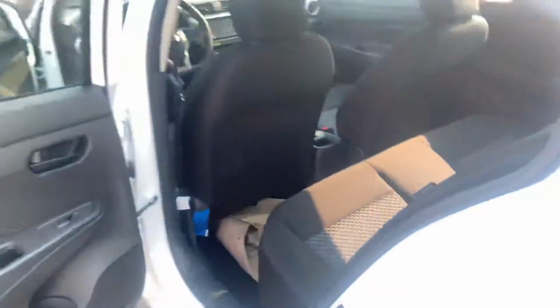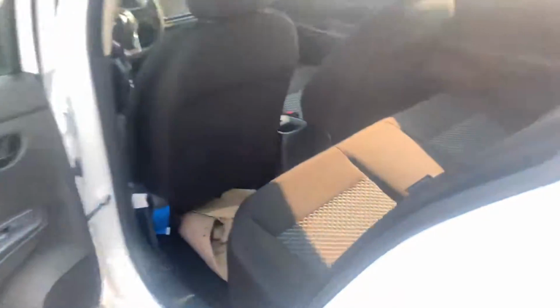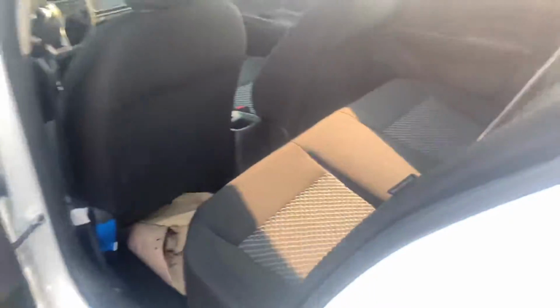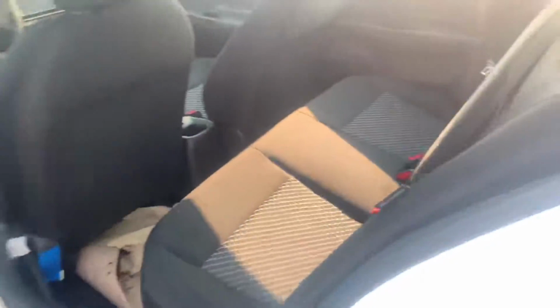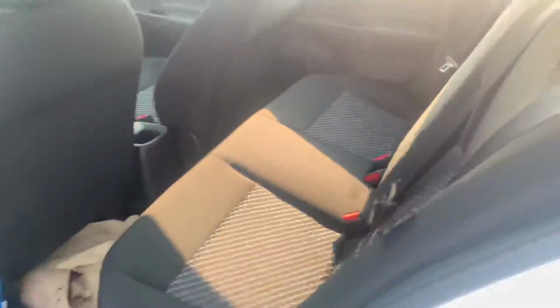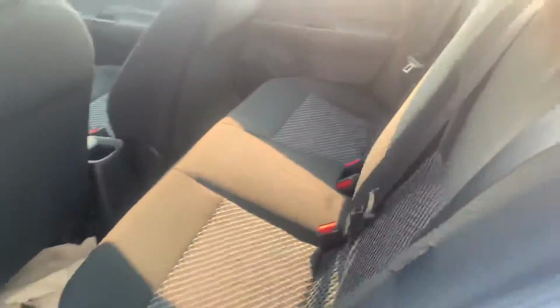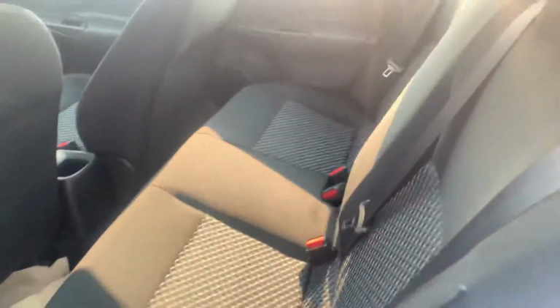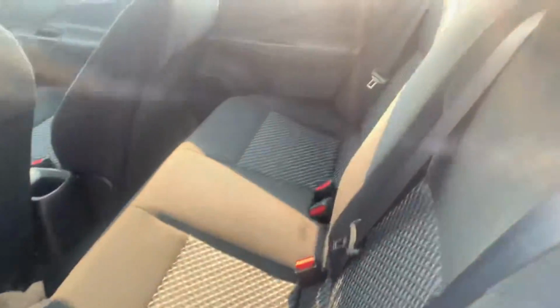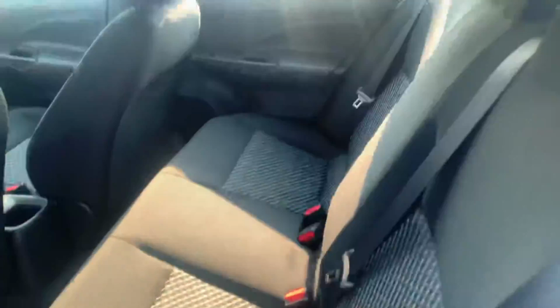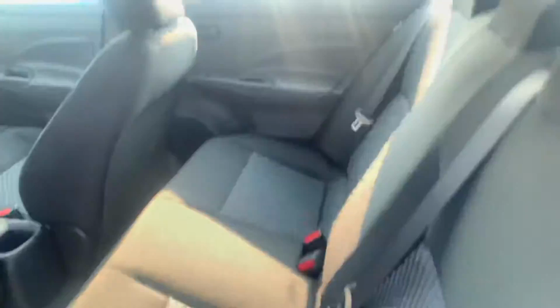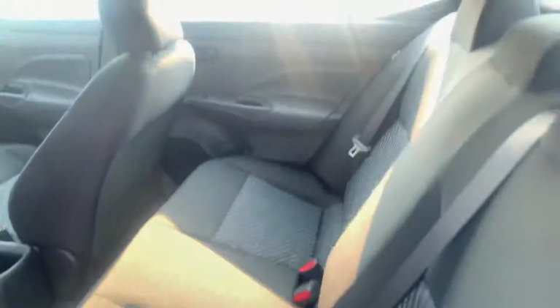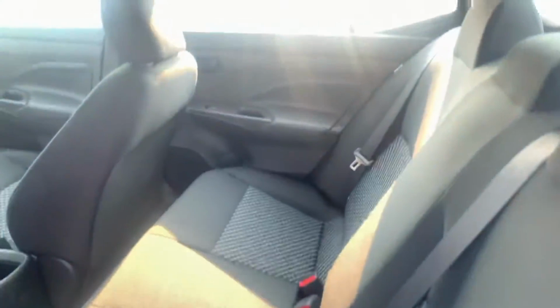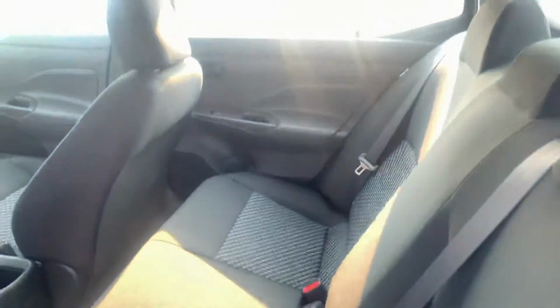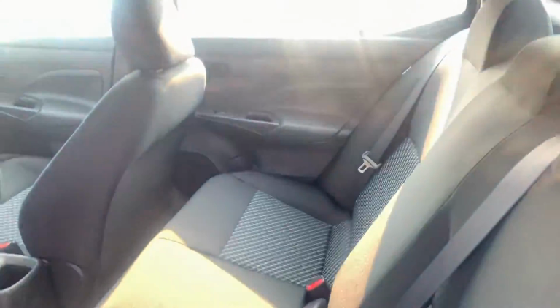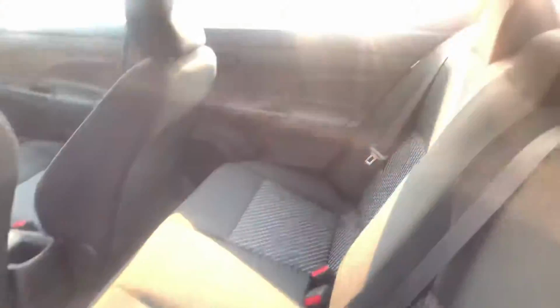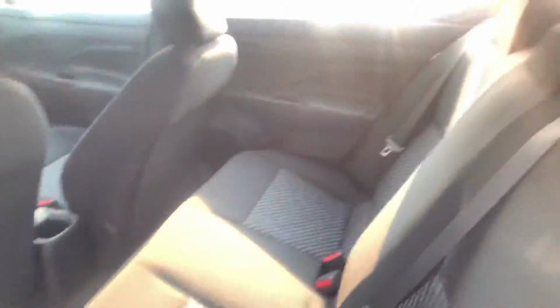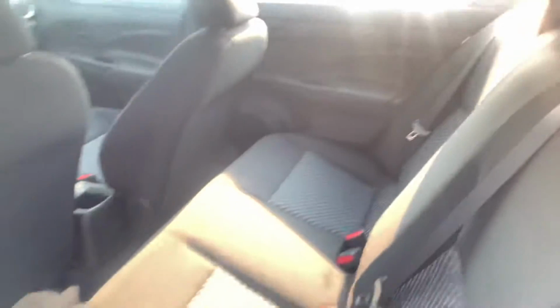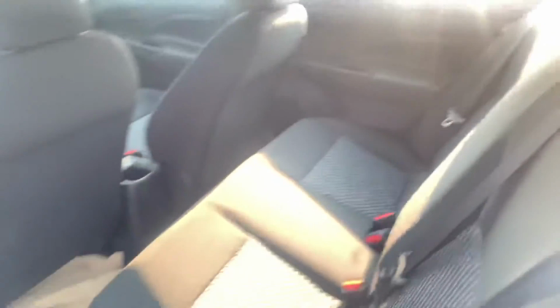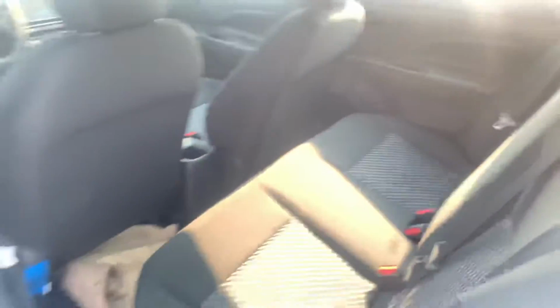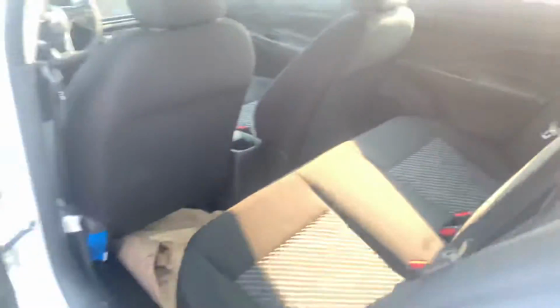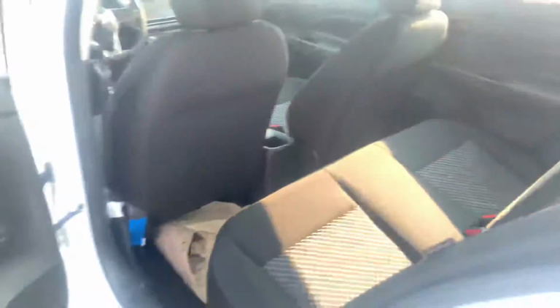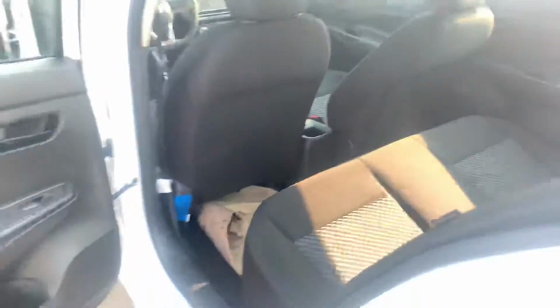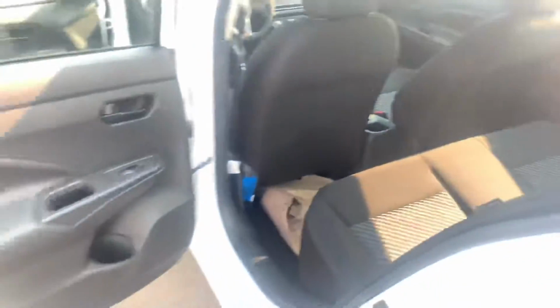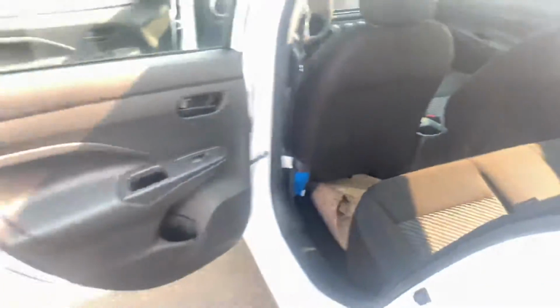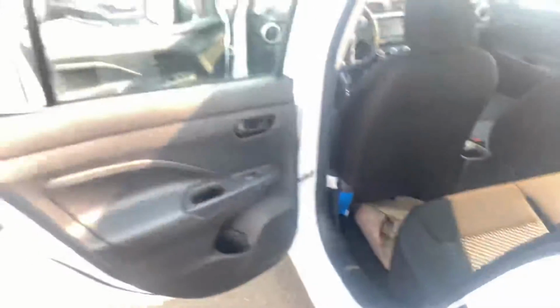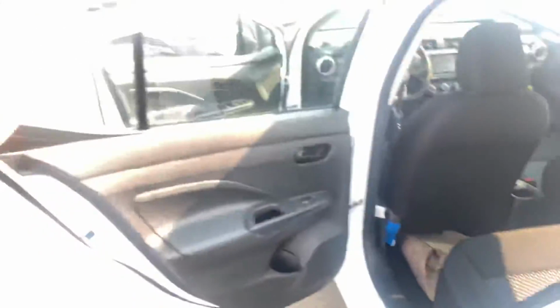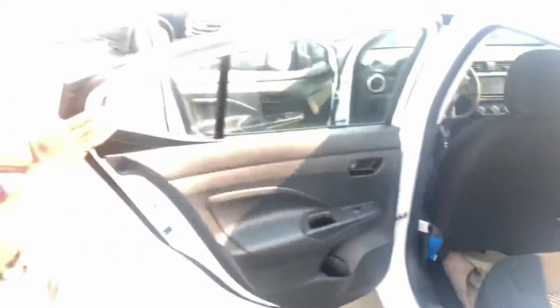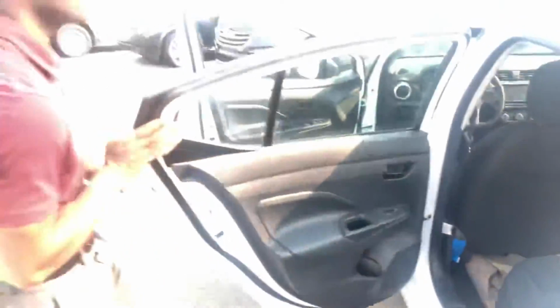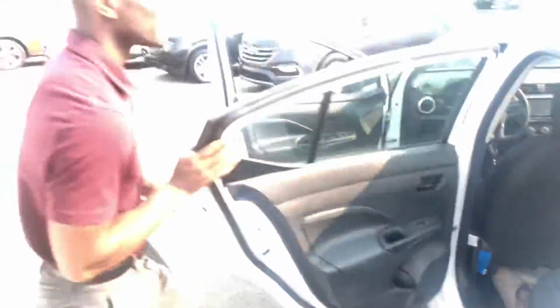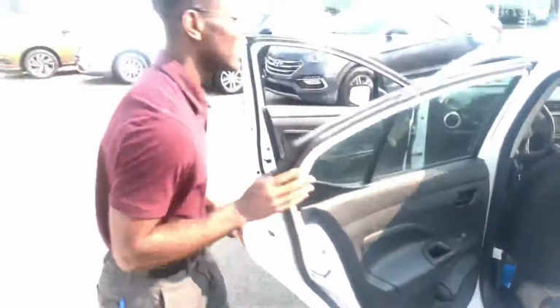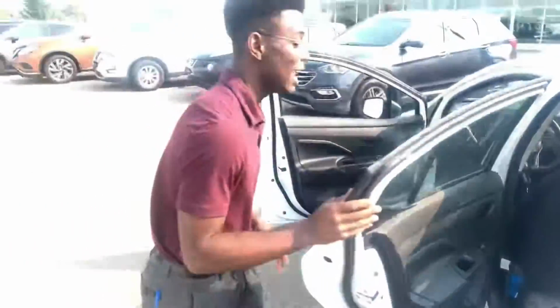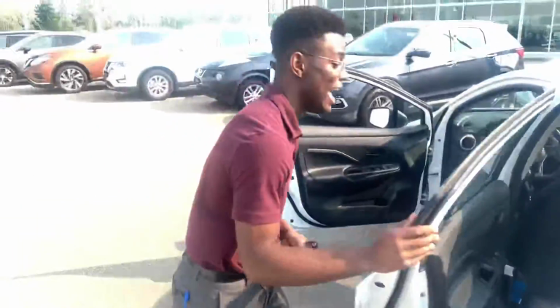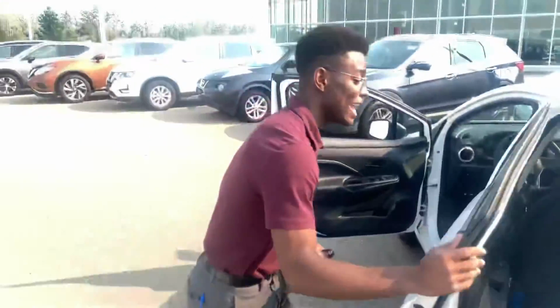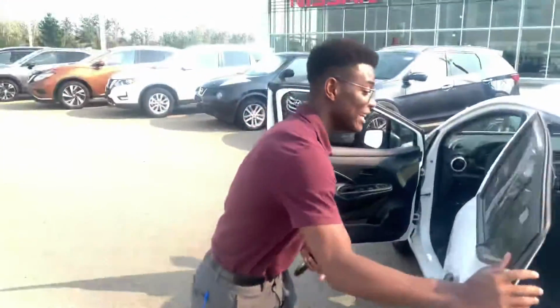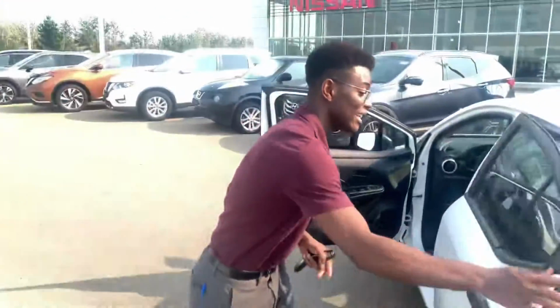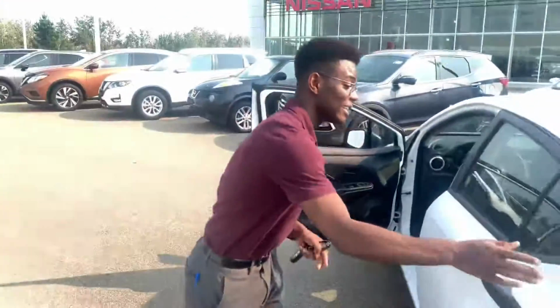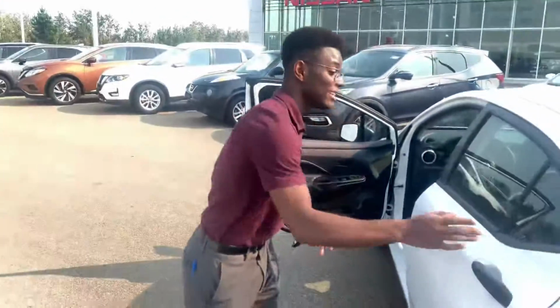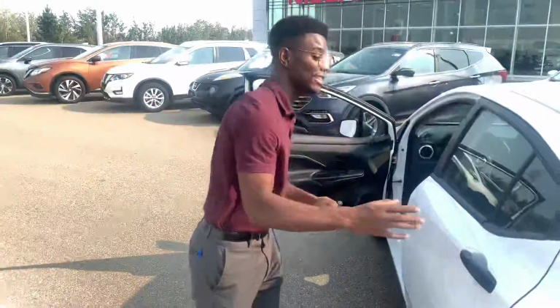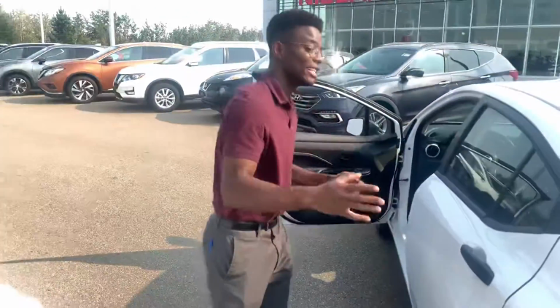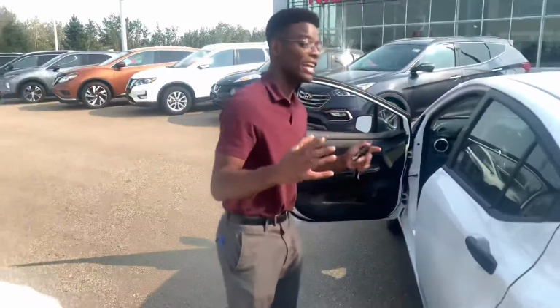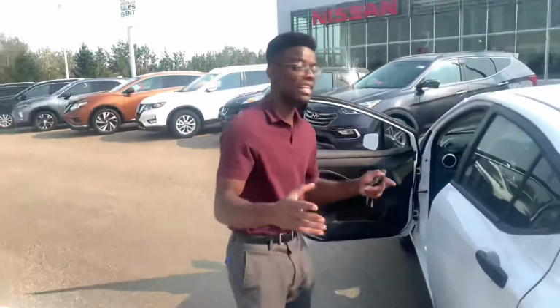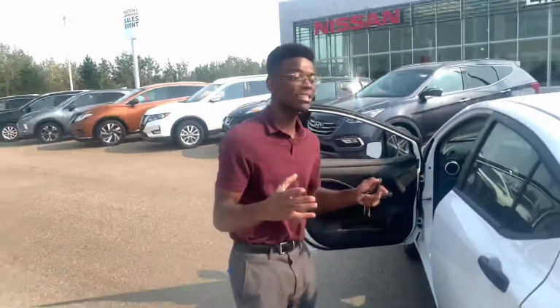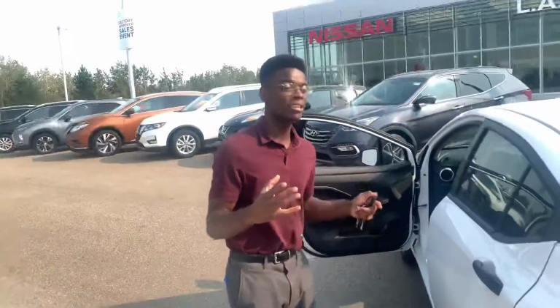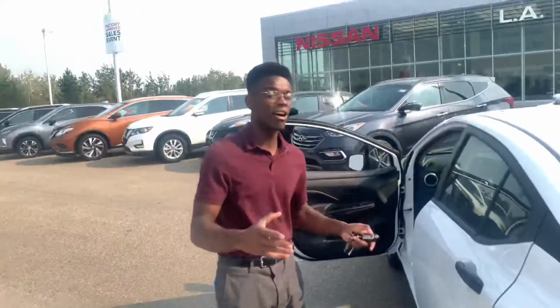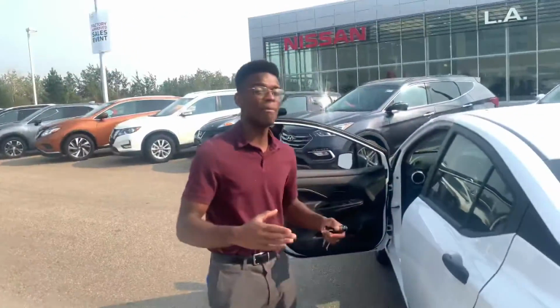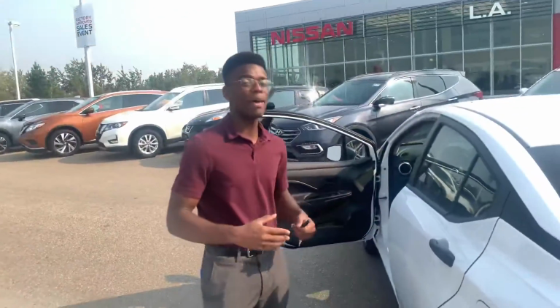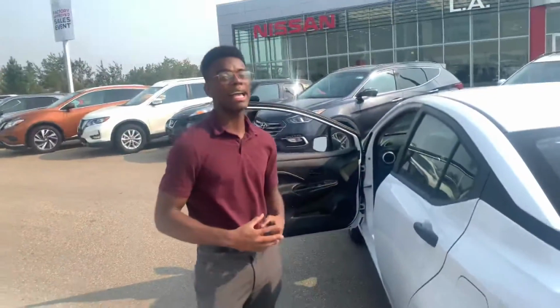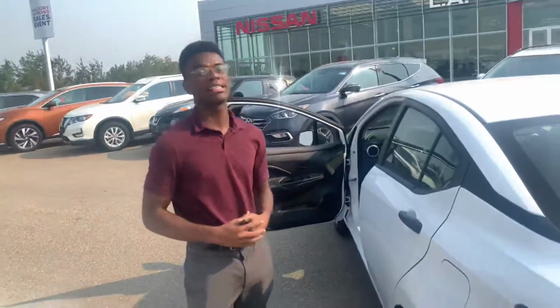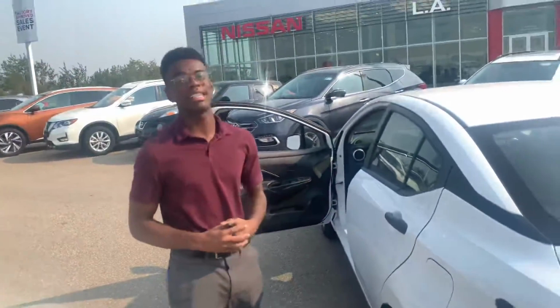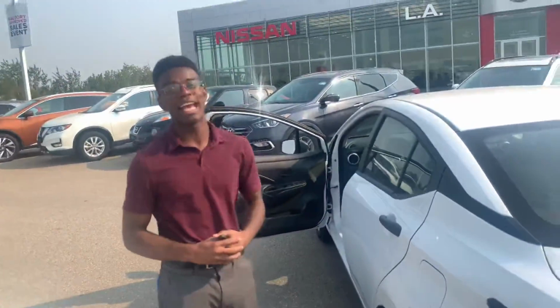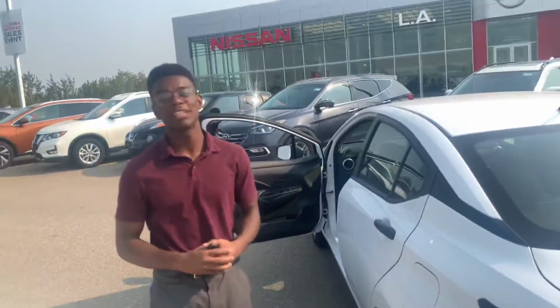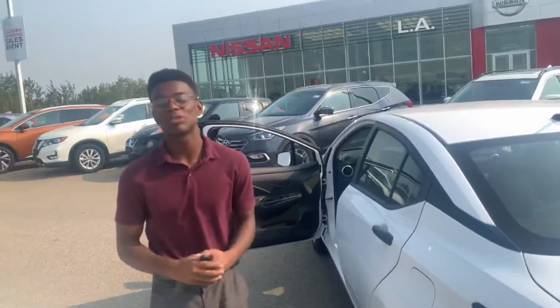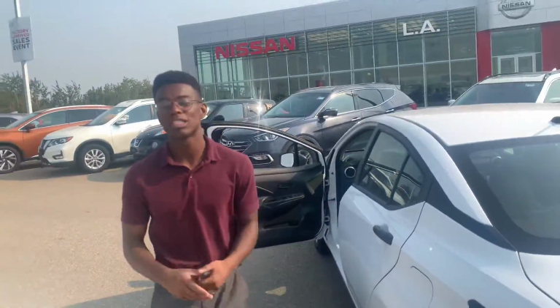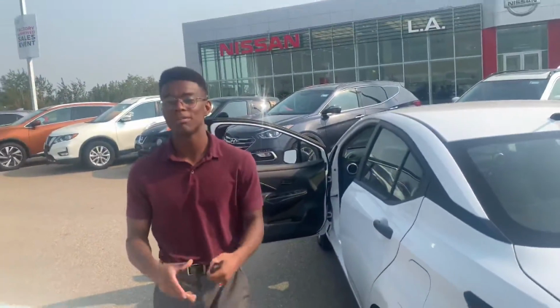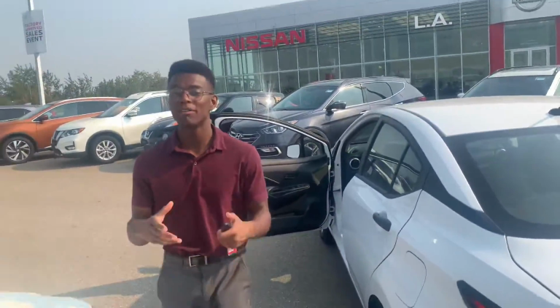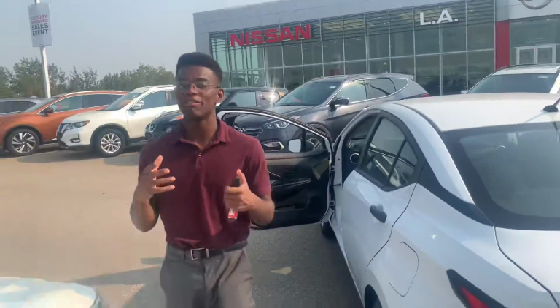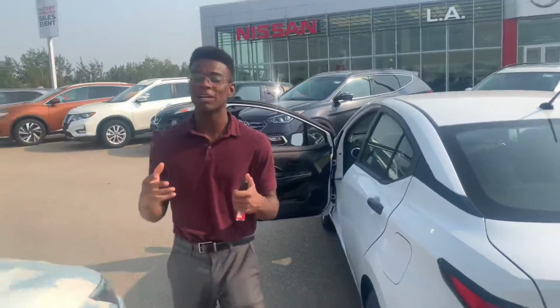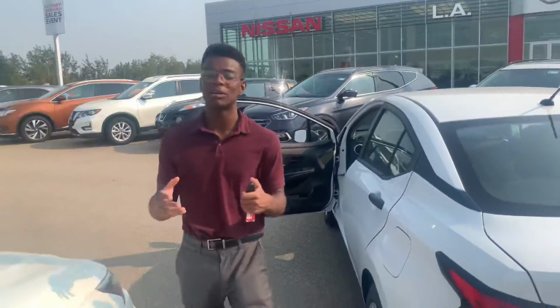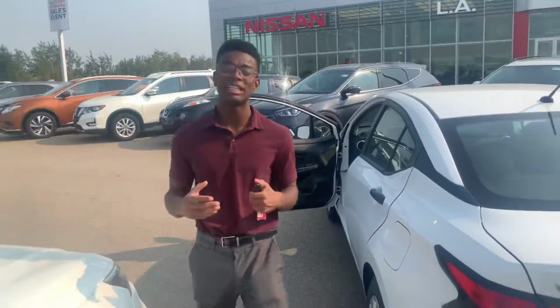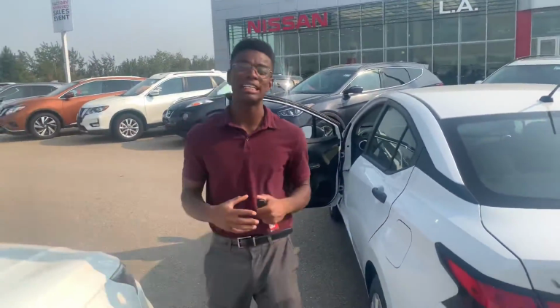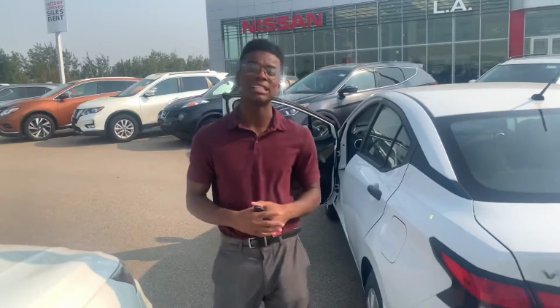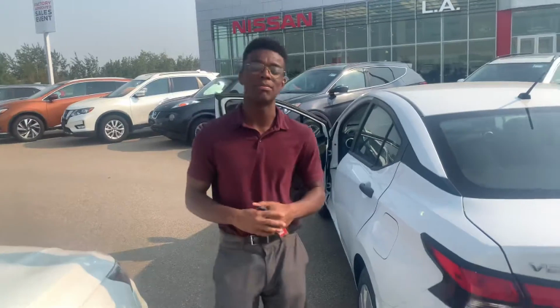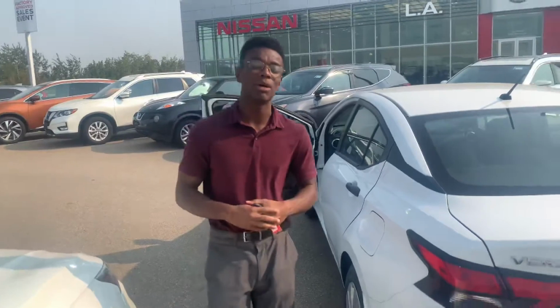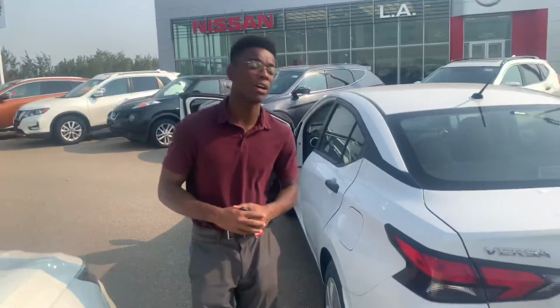In the back there's tons of space for your rear passengers, and this is a nice compact sedan so it's going to be very easy to park.